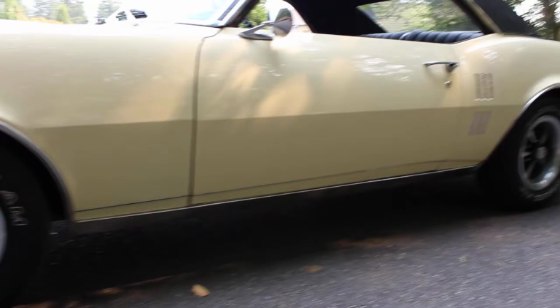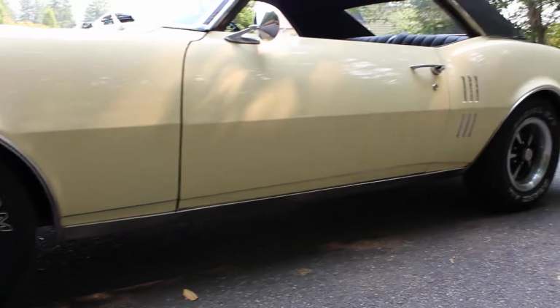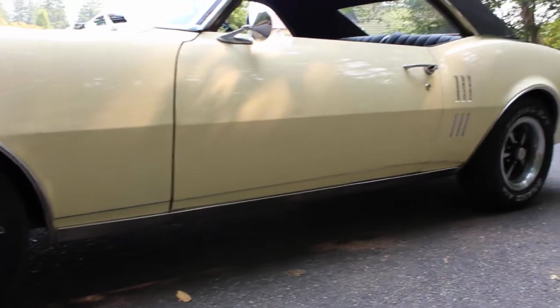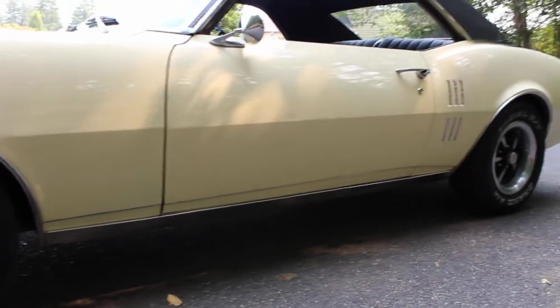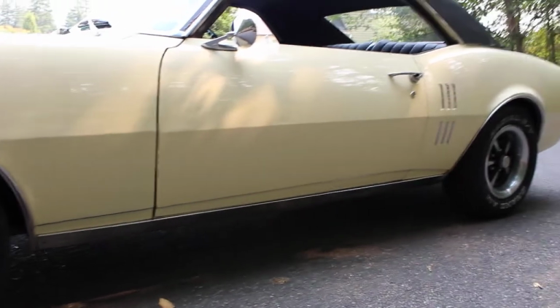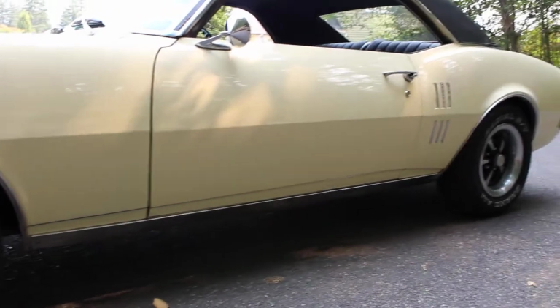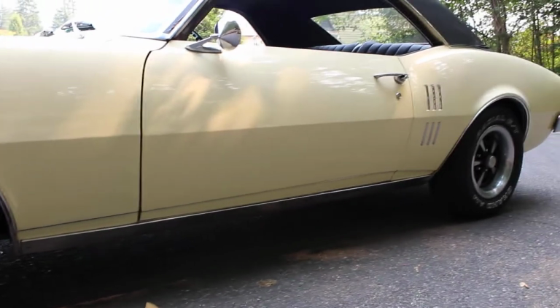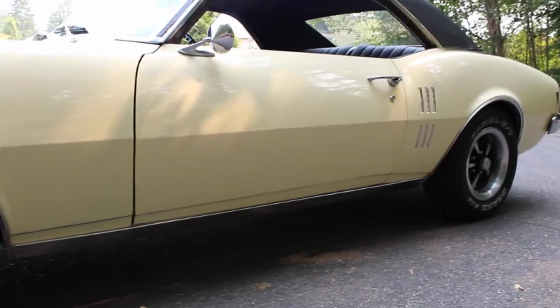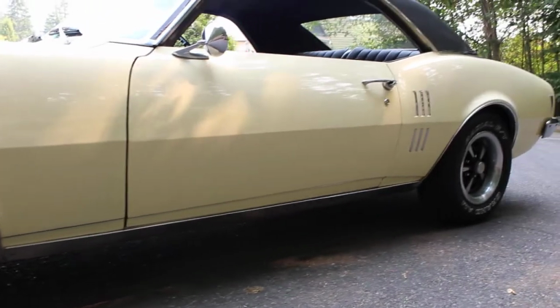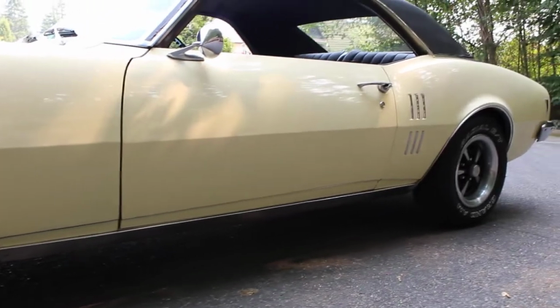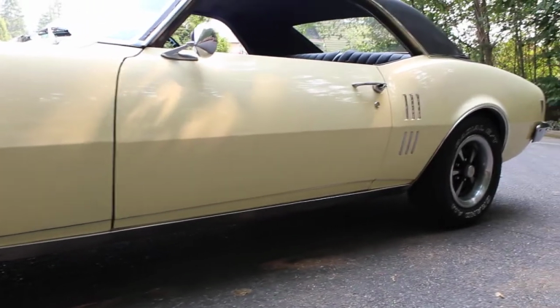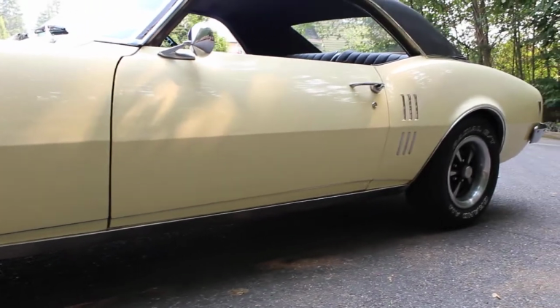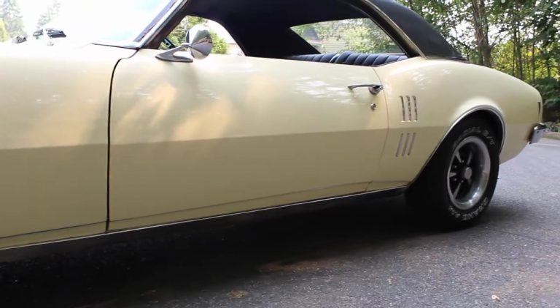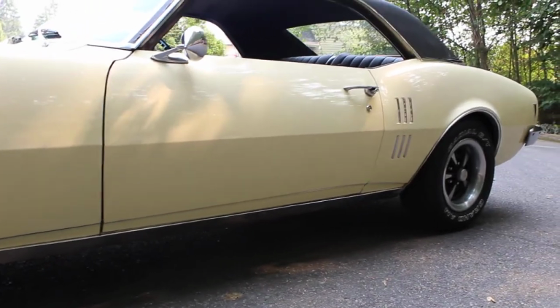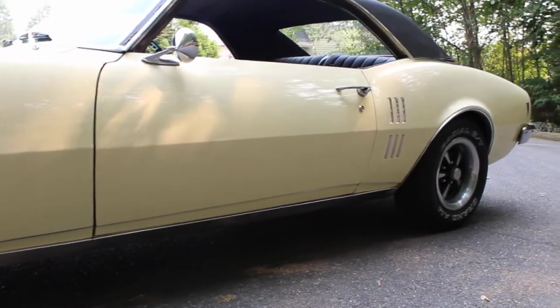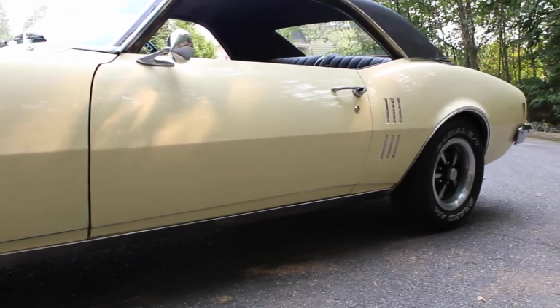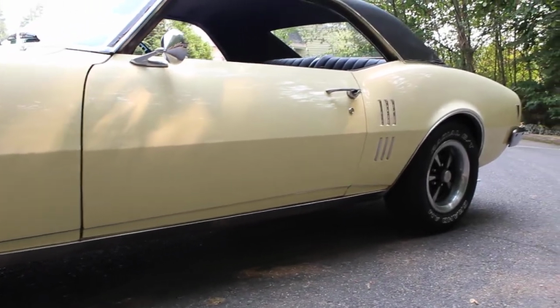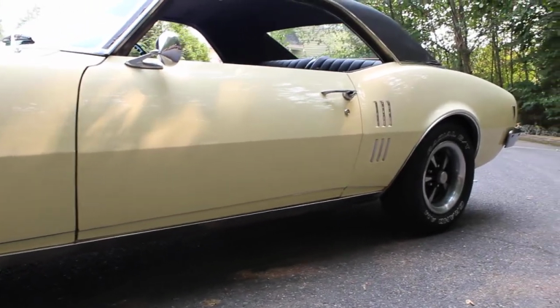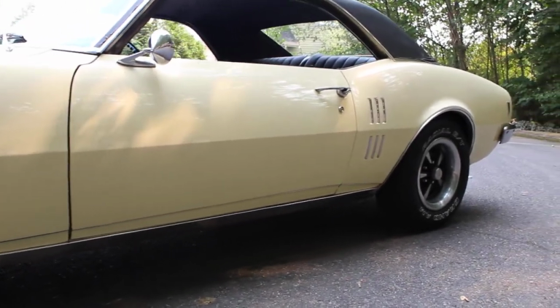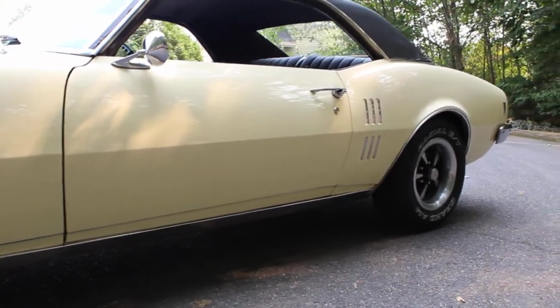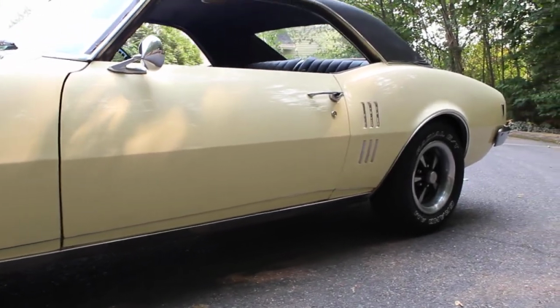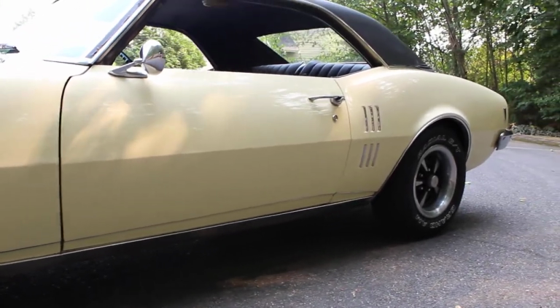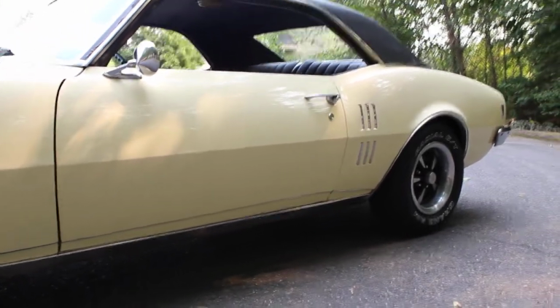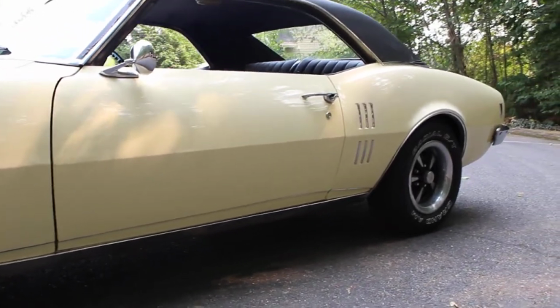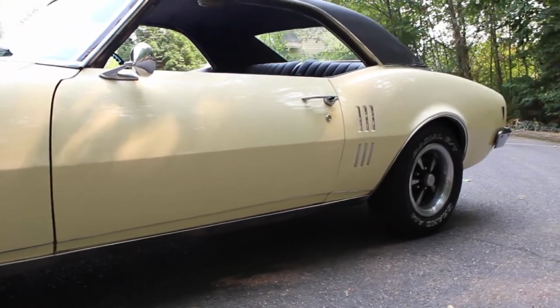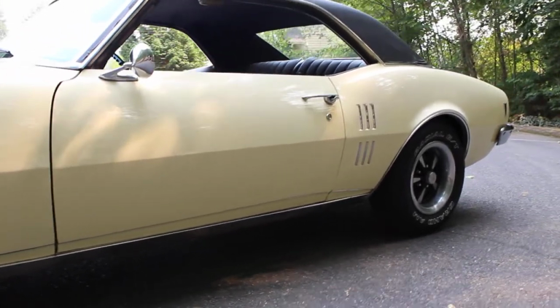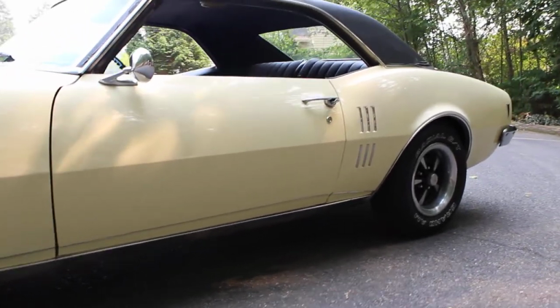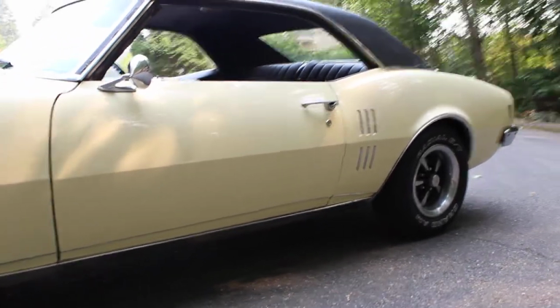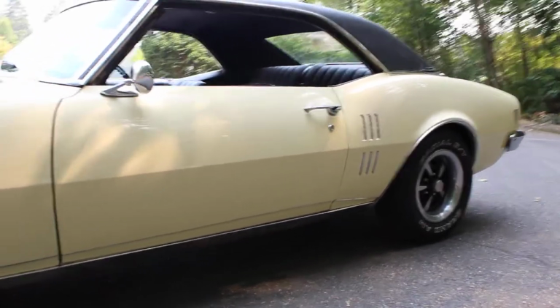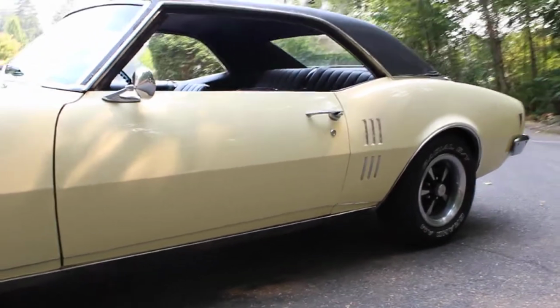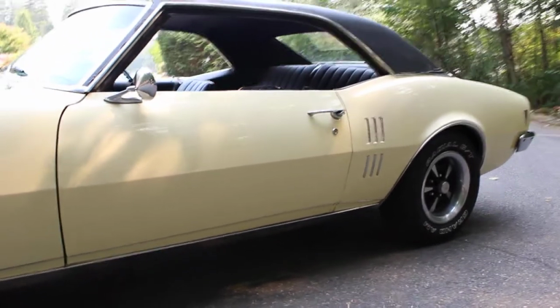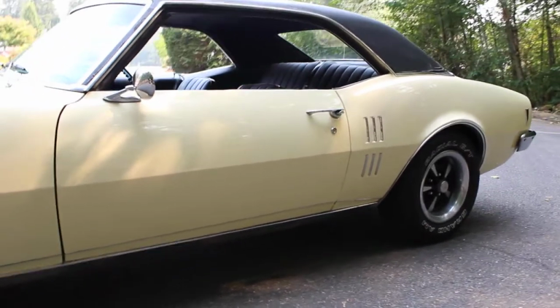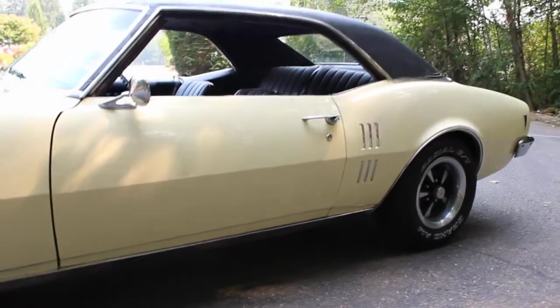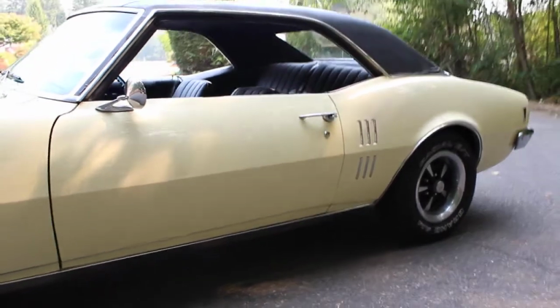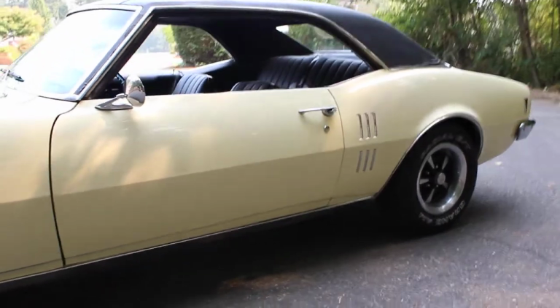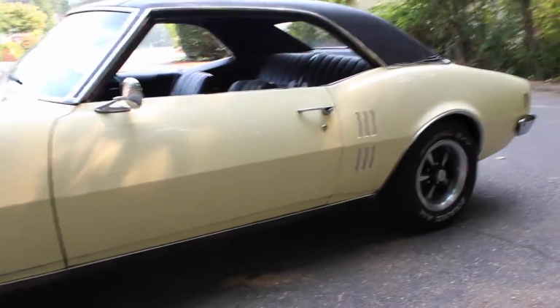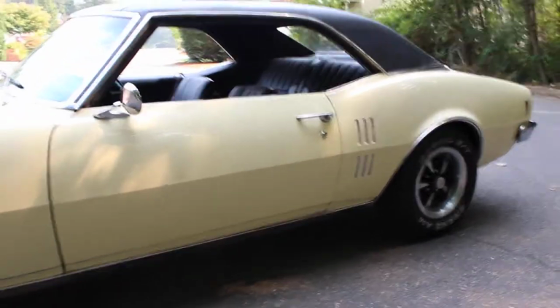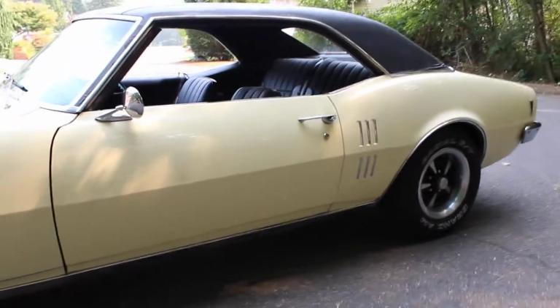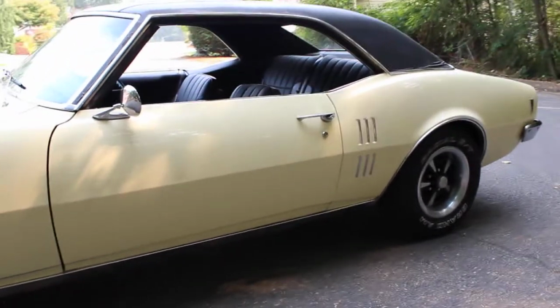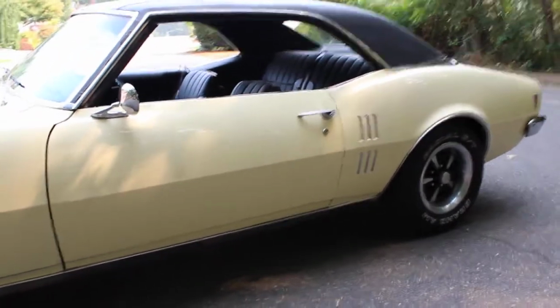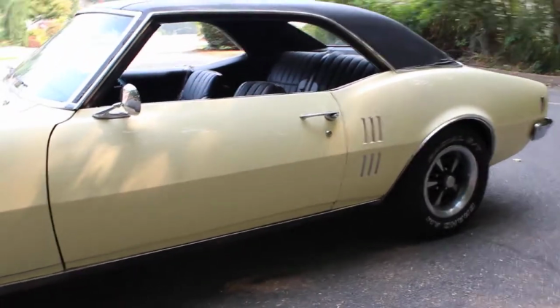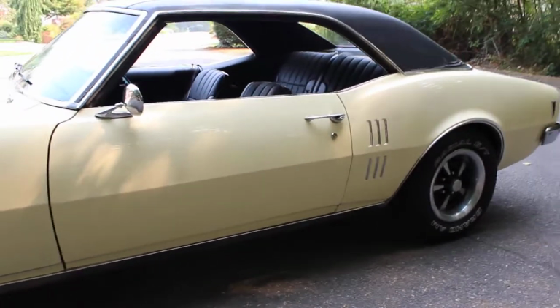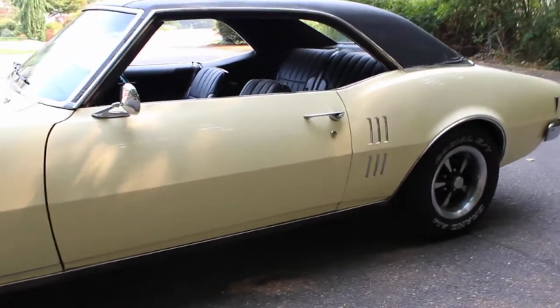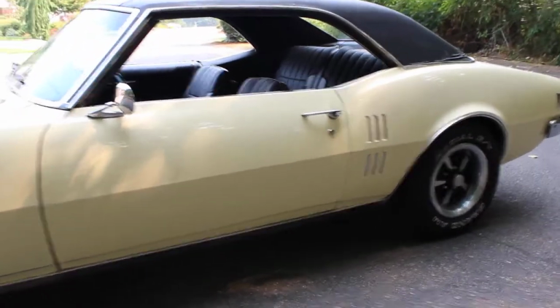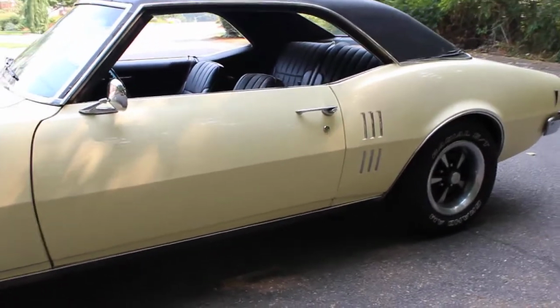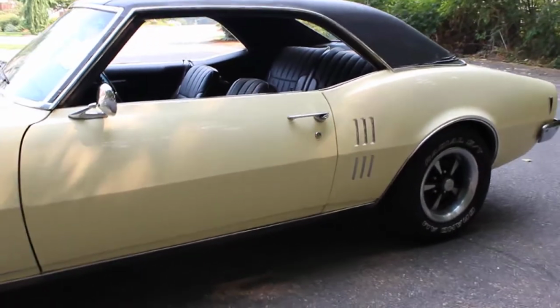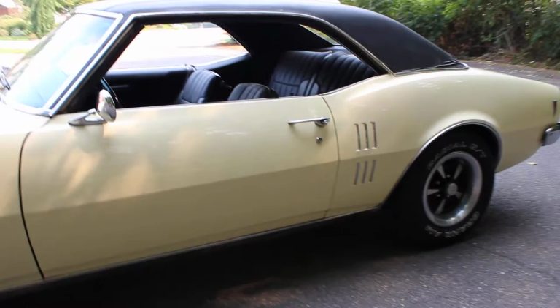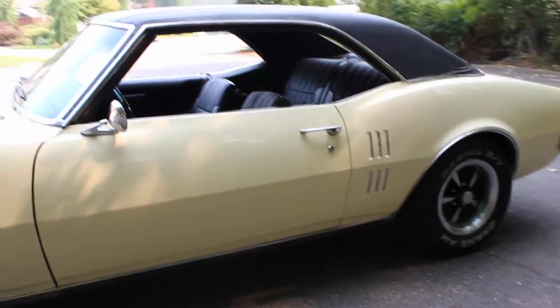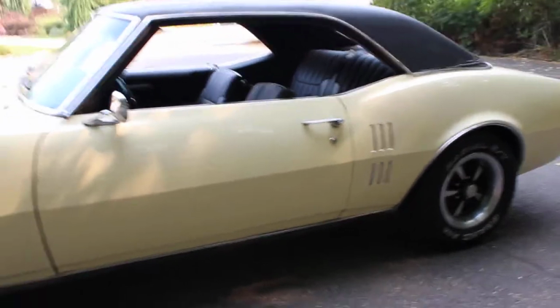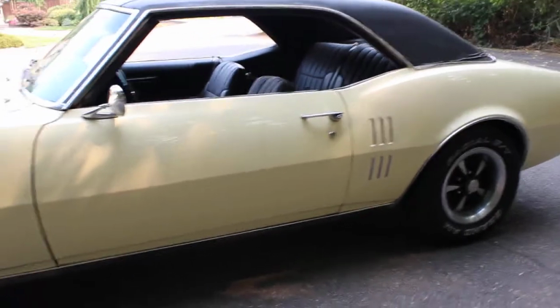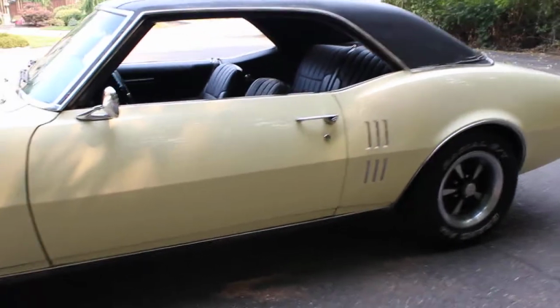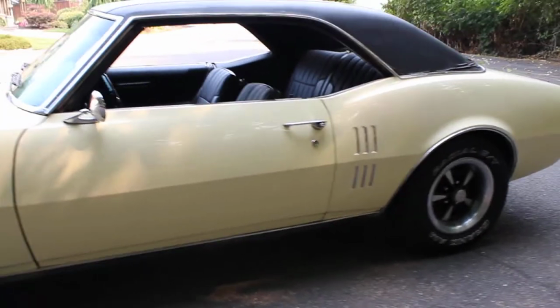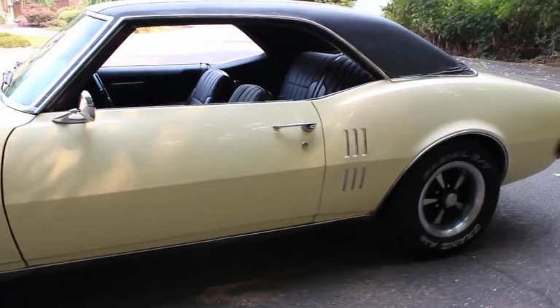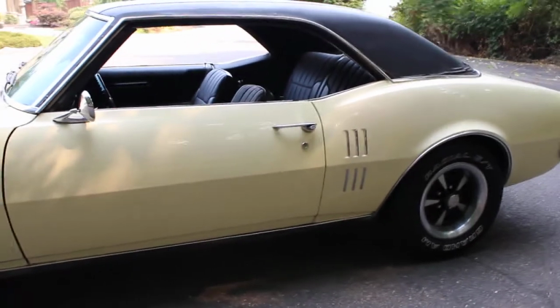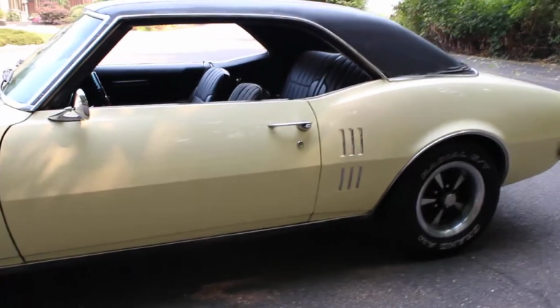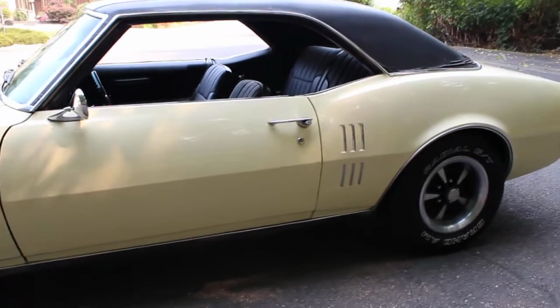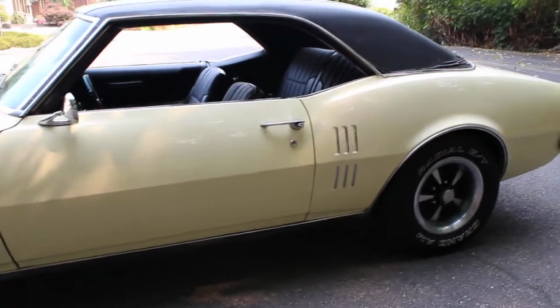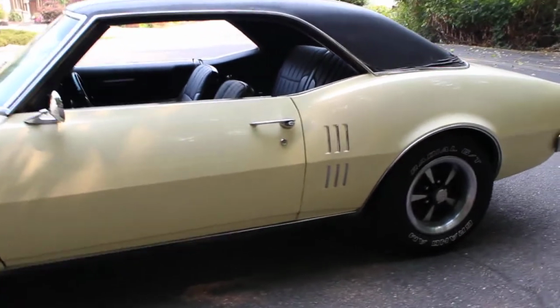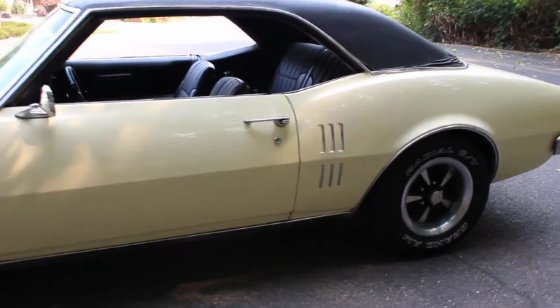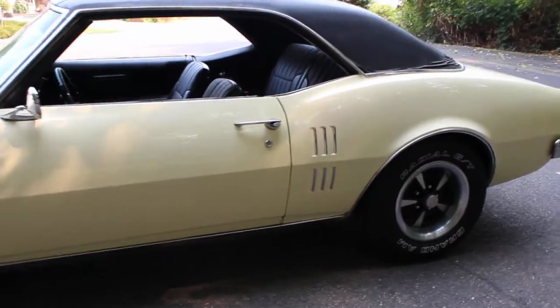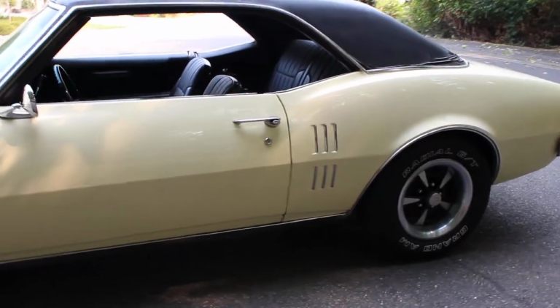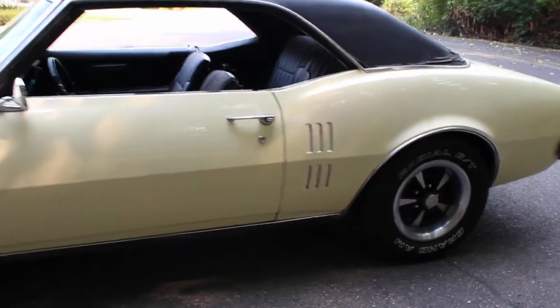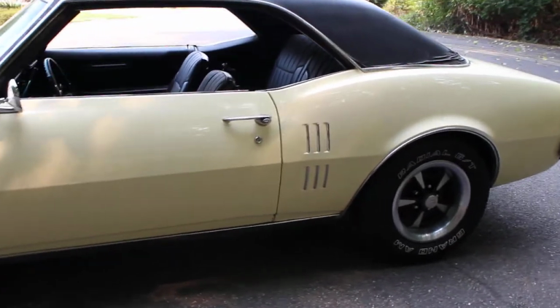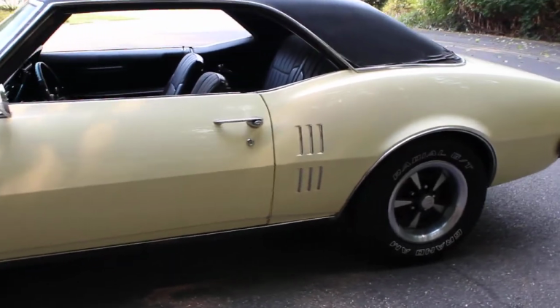We do have quite a few photos posted, so if there's something you're not seeing, please let us know. We just wanted to show mechanically how well the car works.